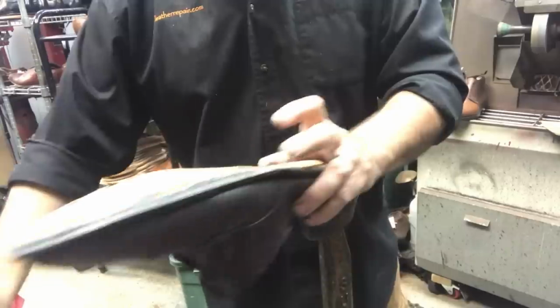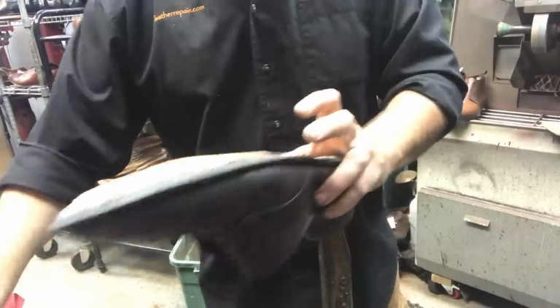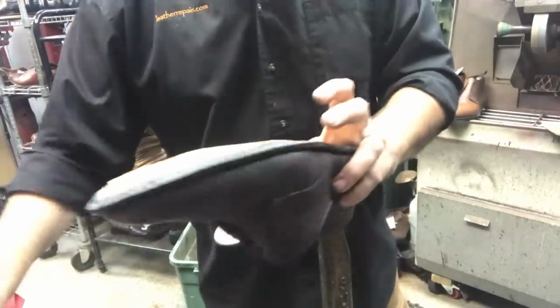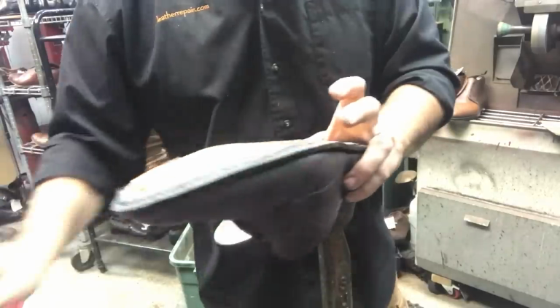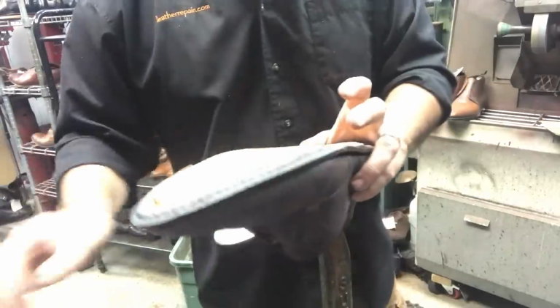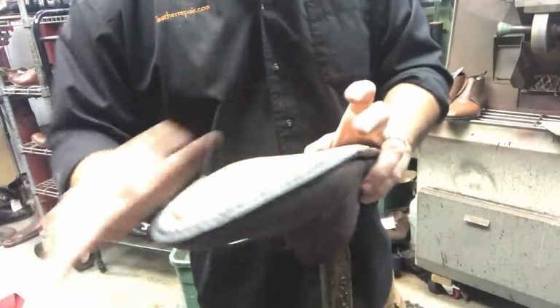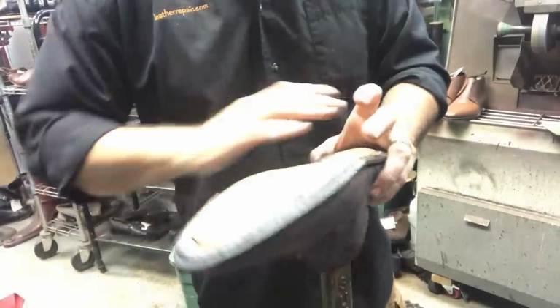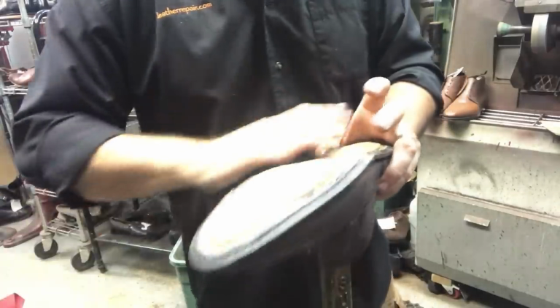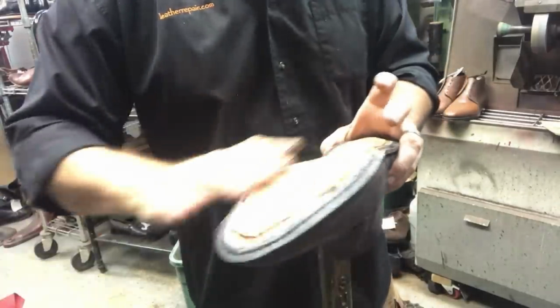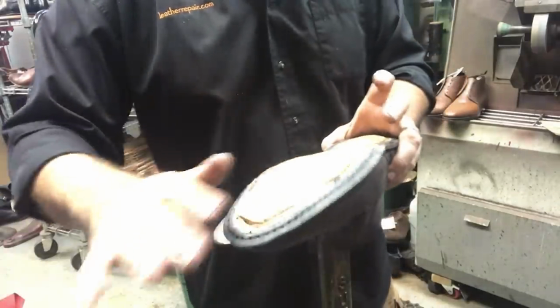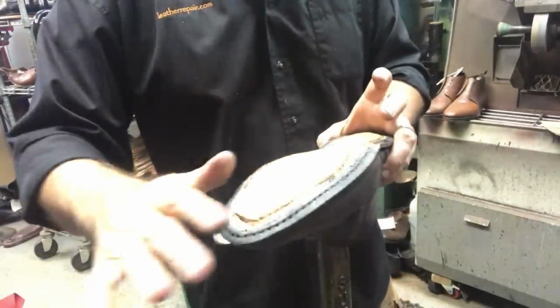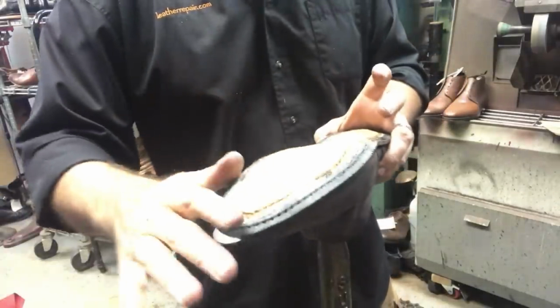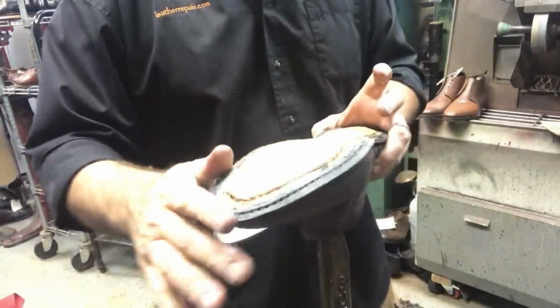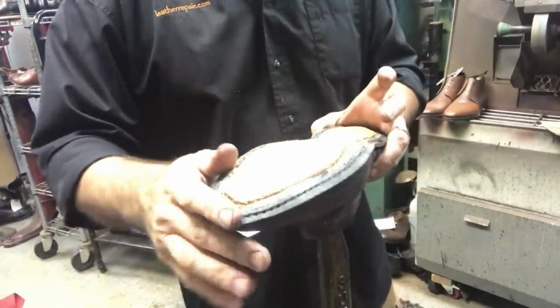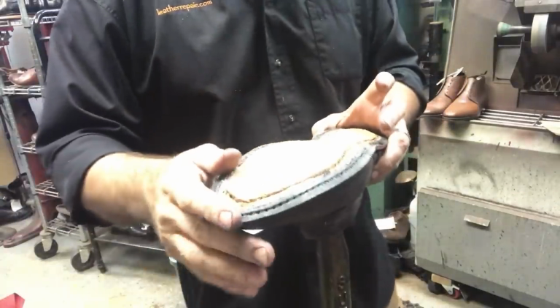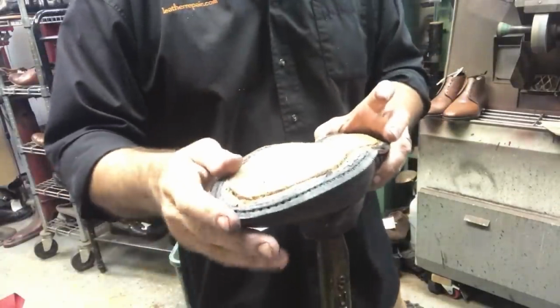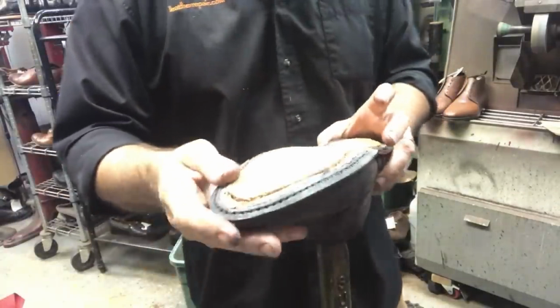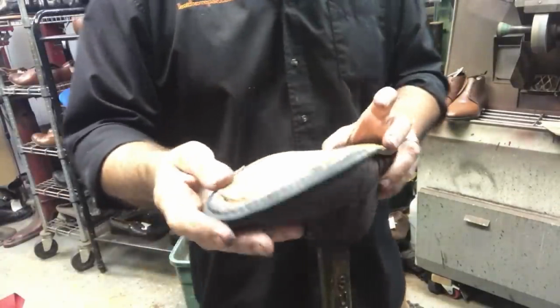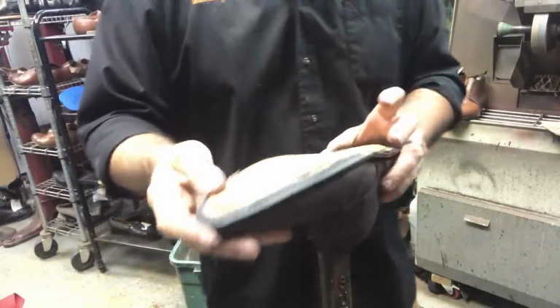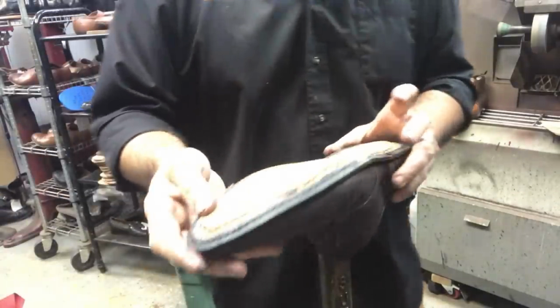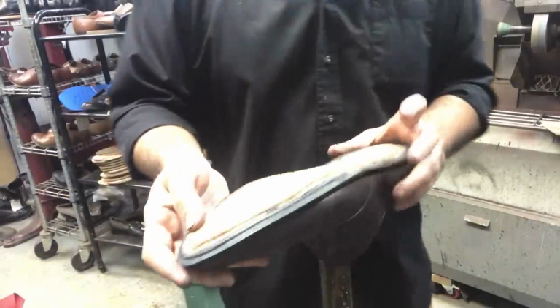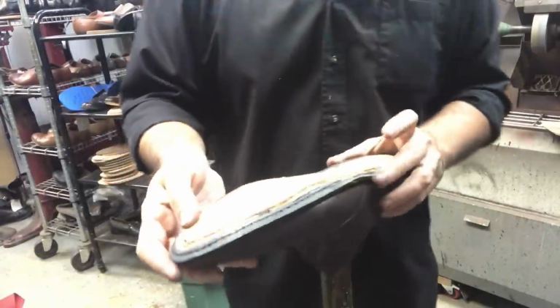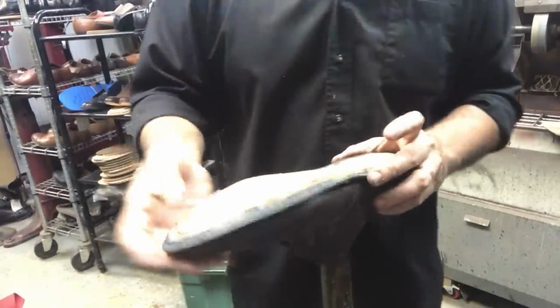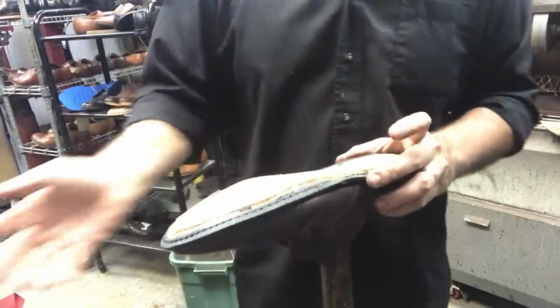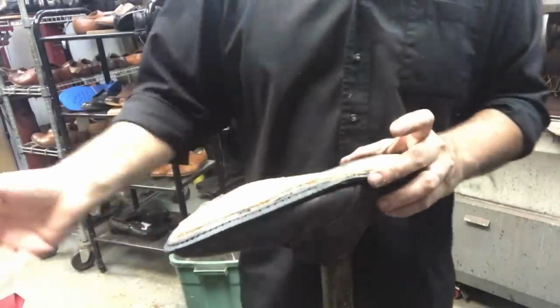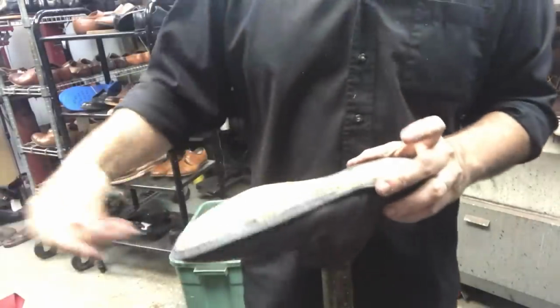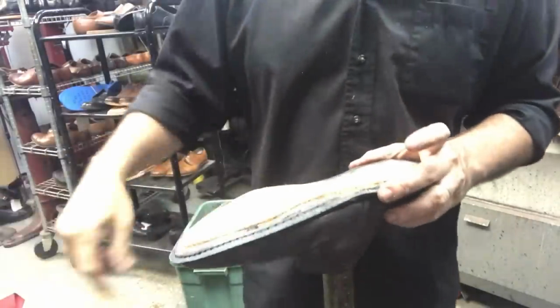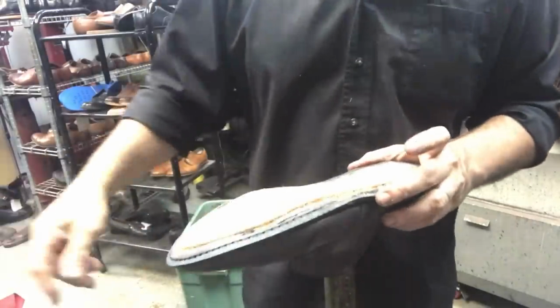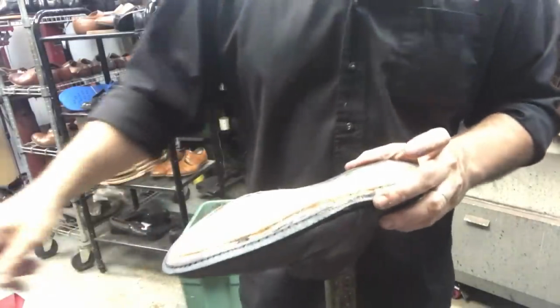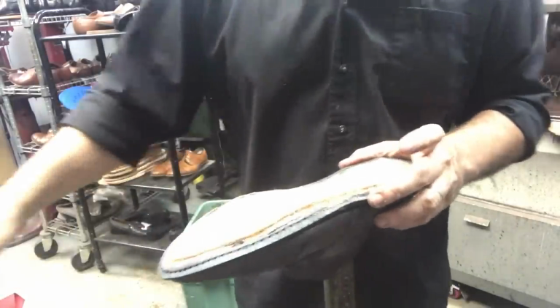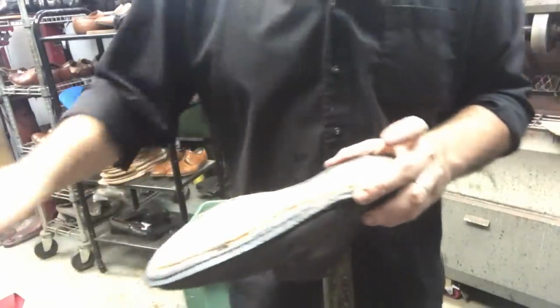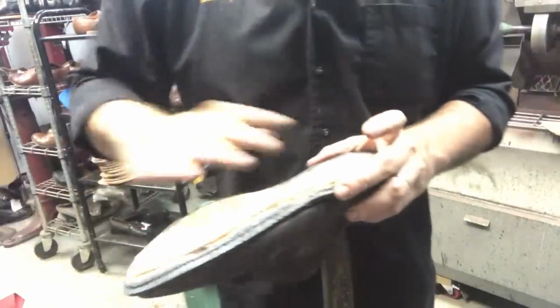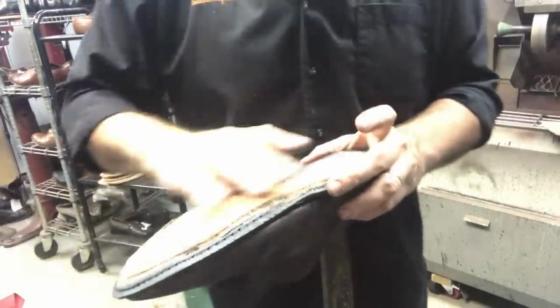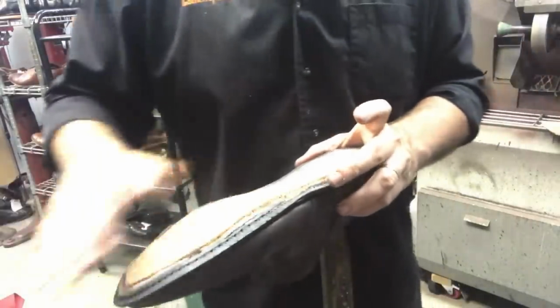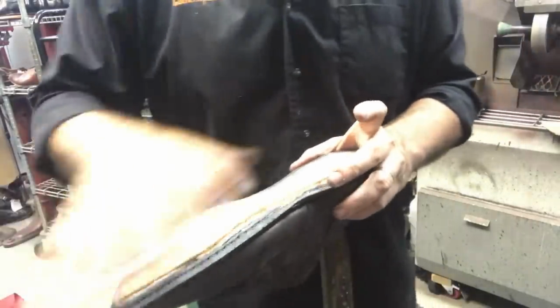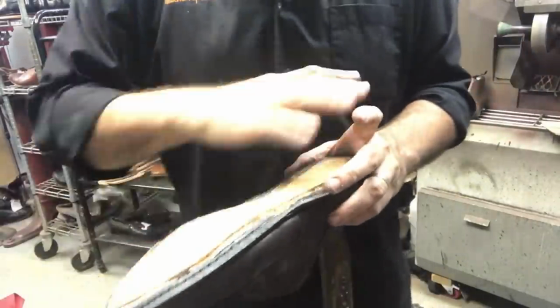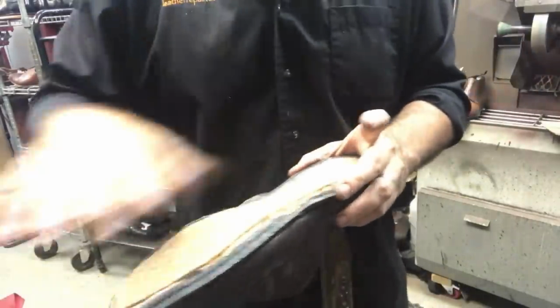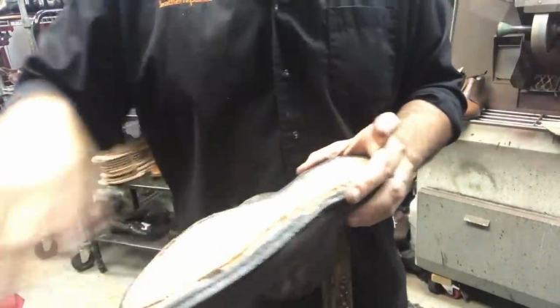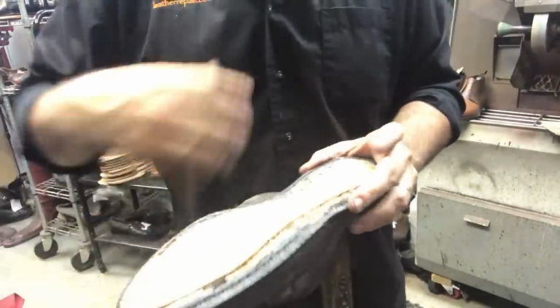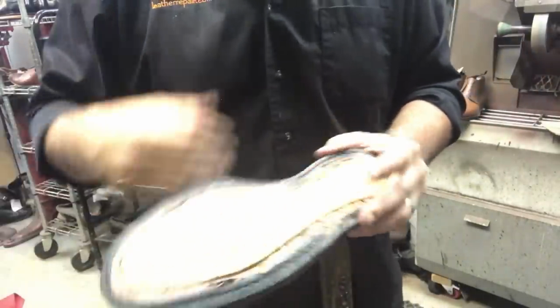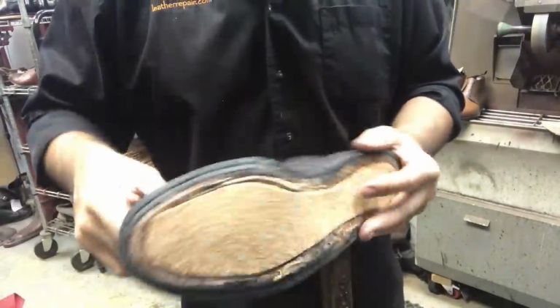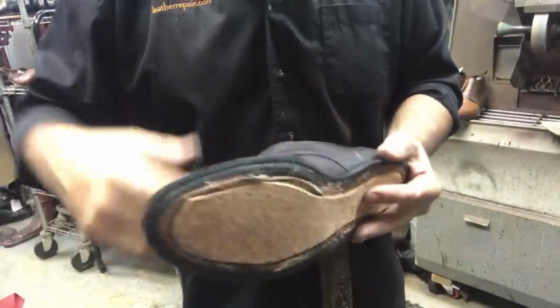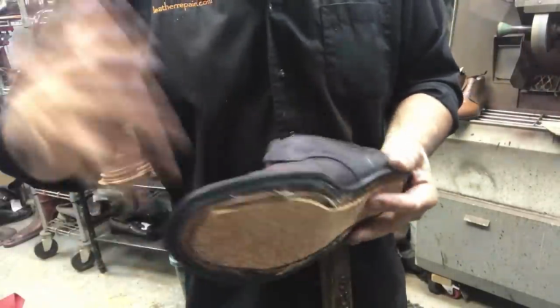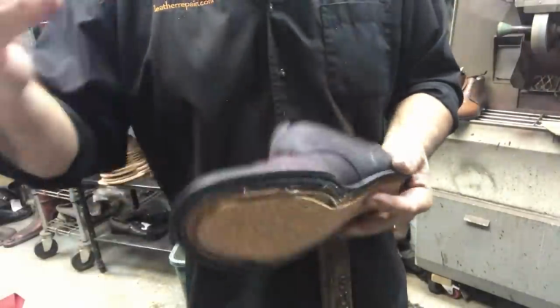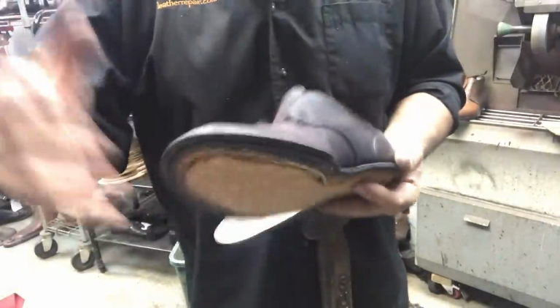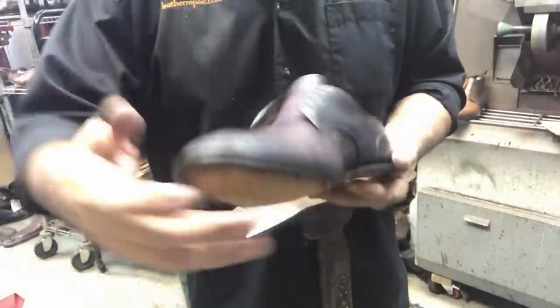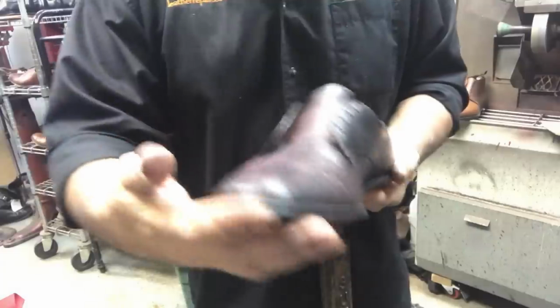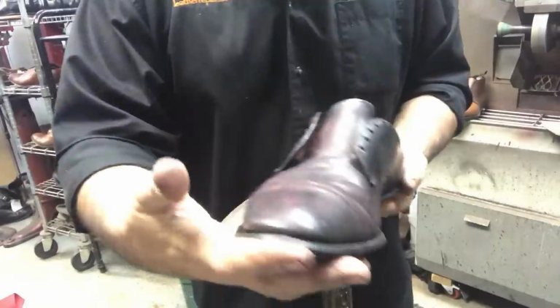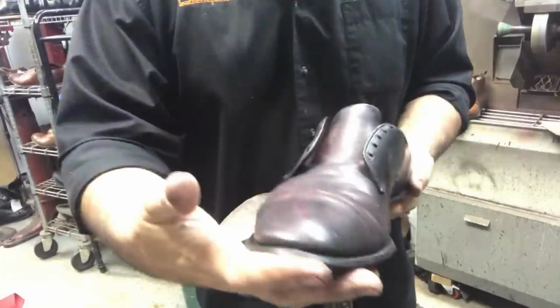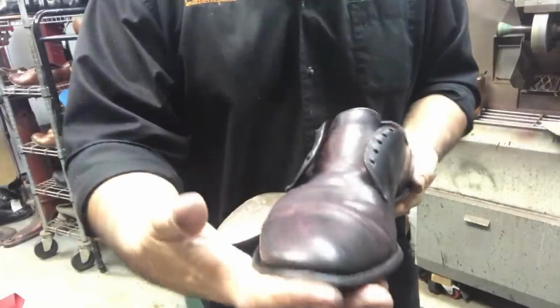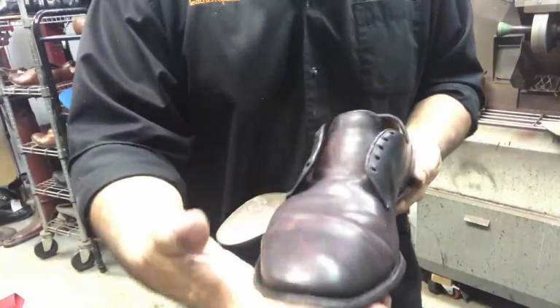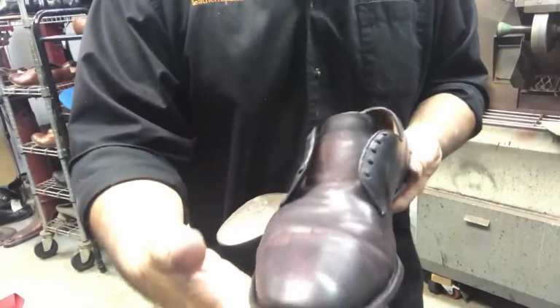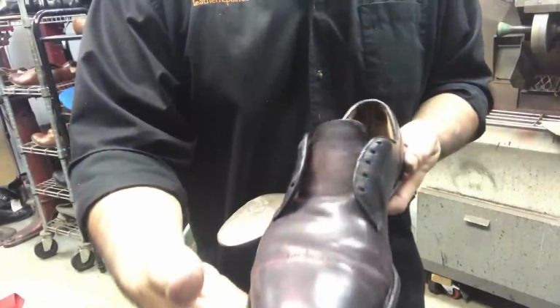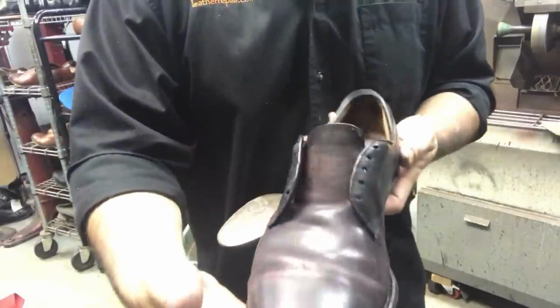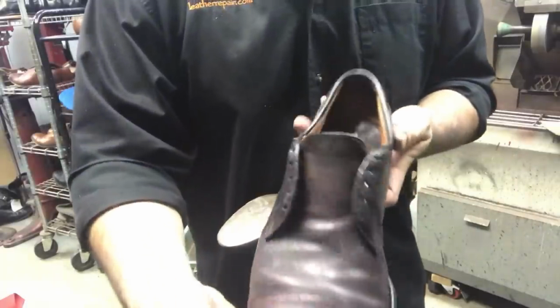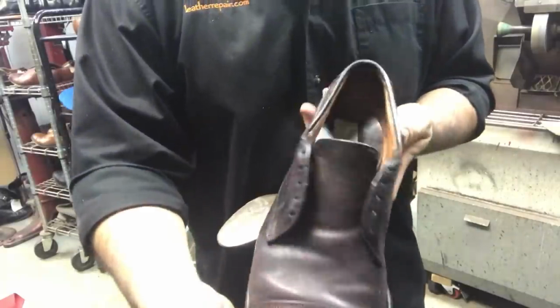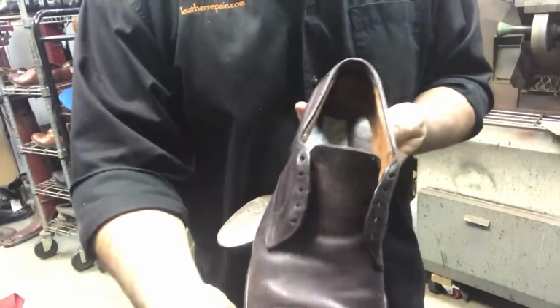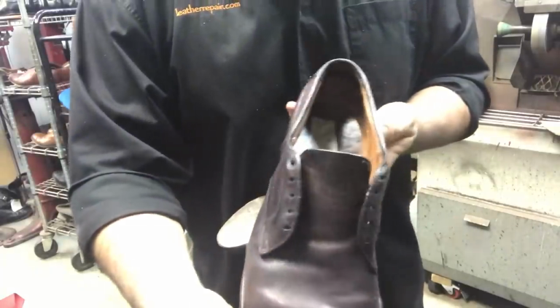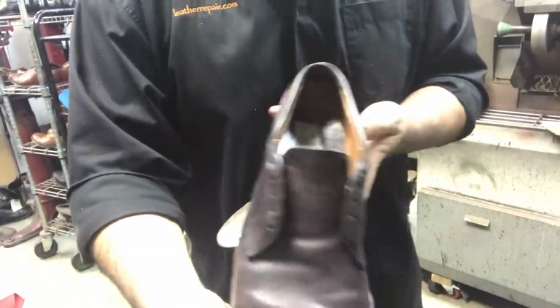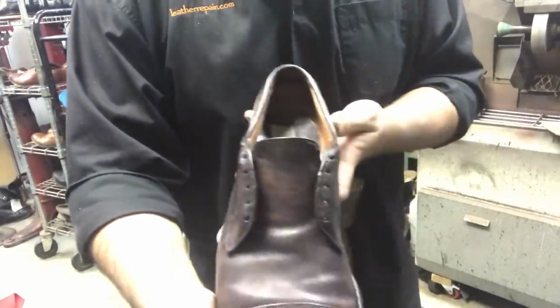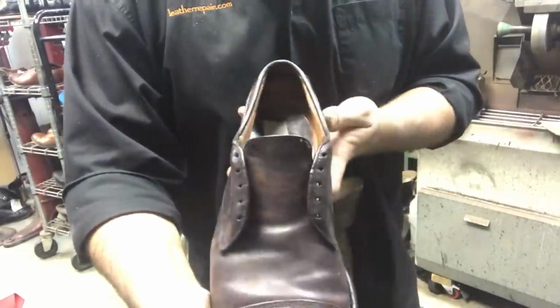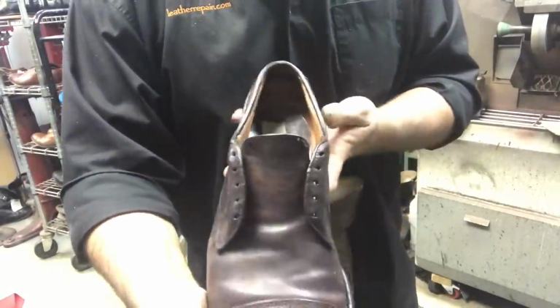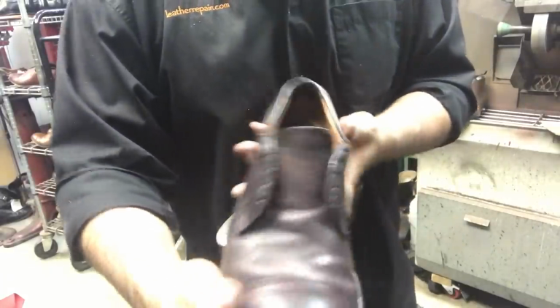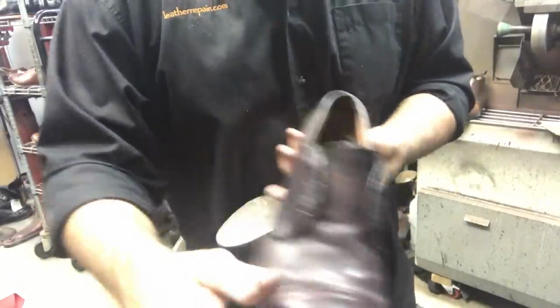Alright, I'm going to sand that flush, glue that fiberboard in, then glue the sole and keep going.